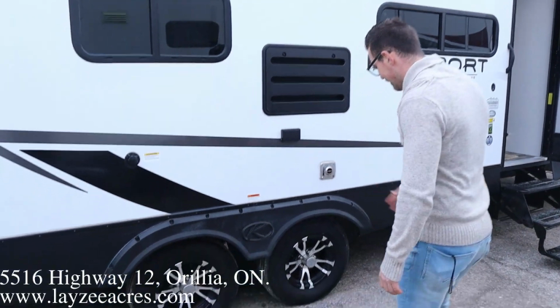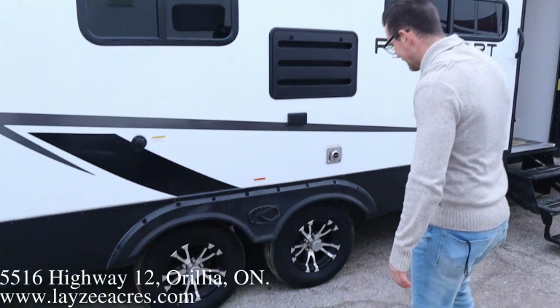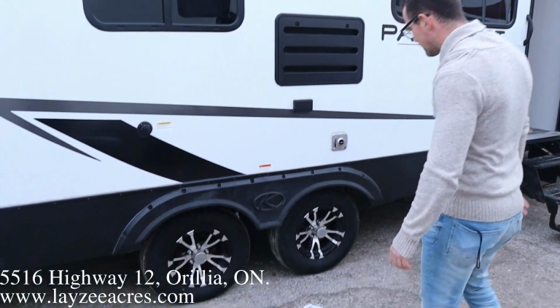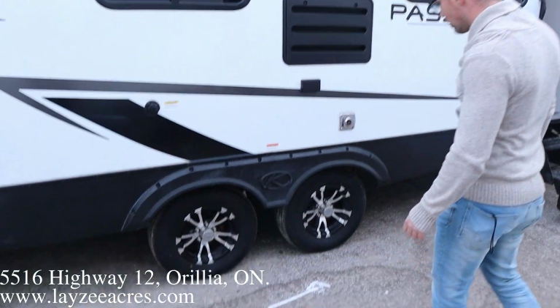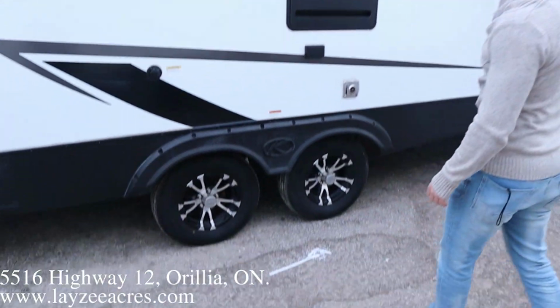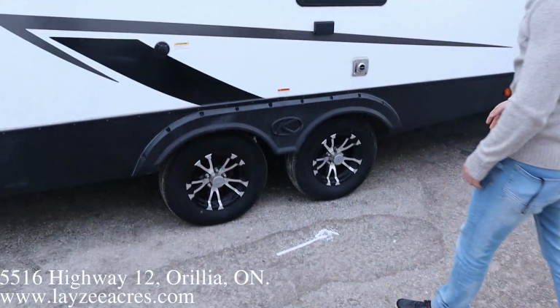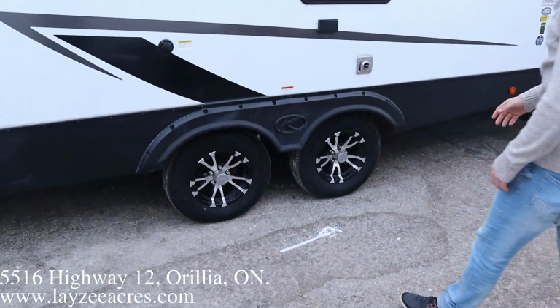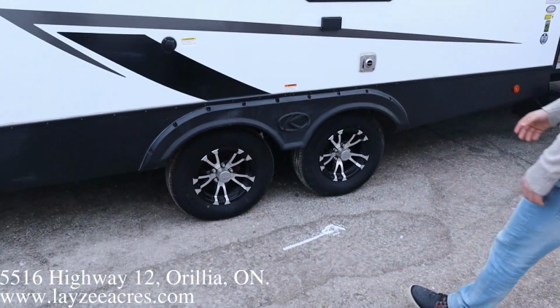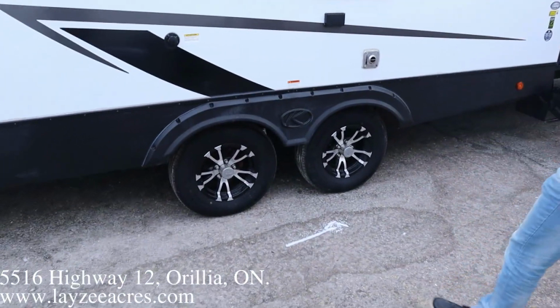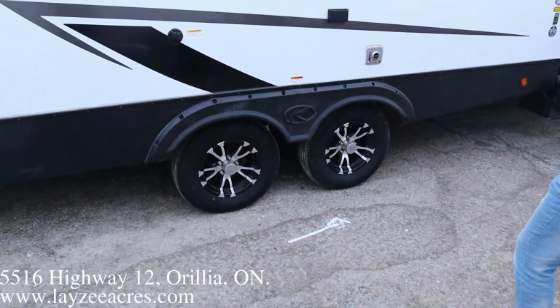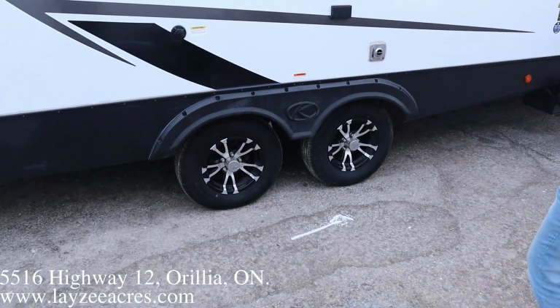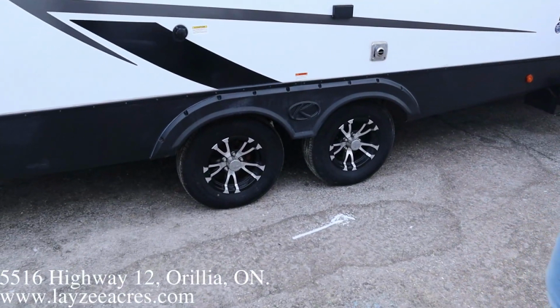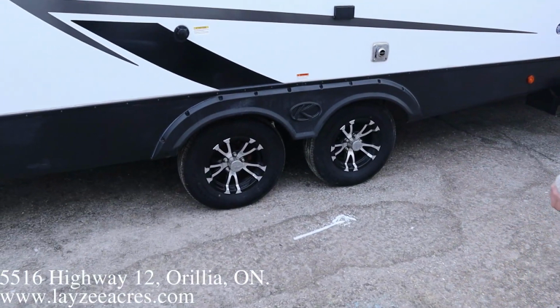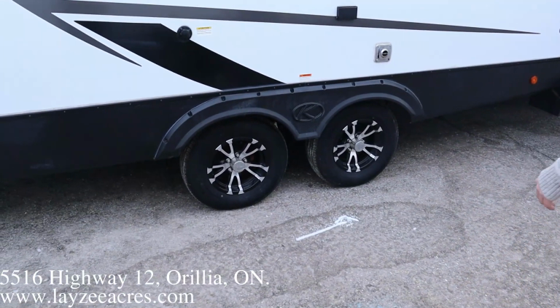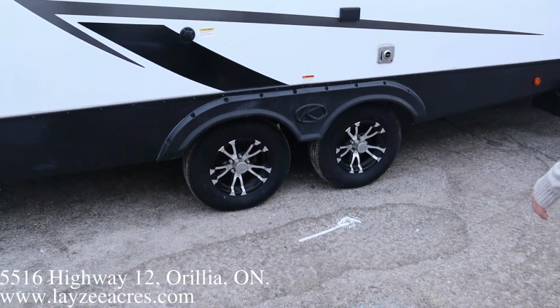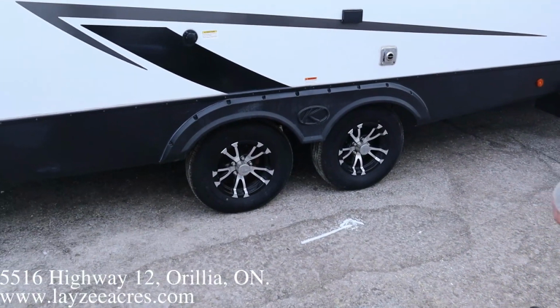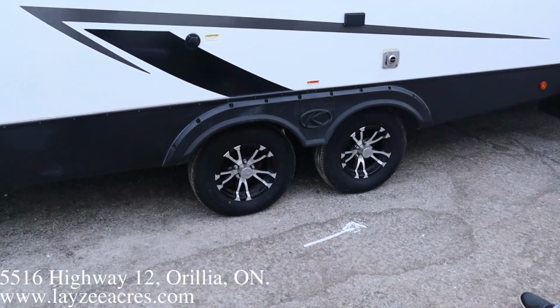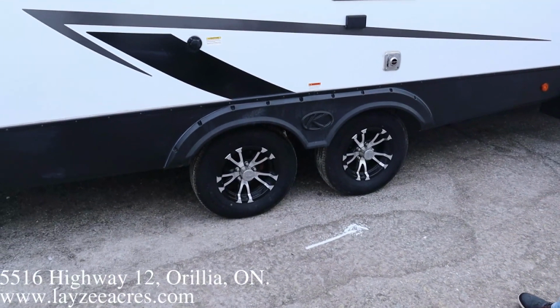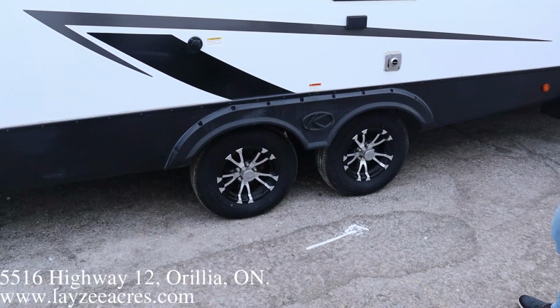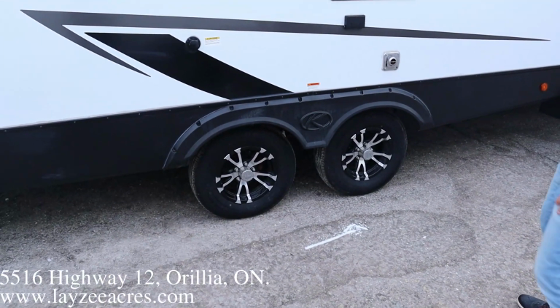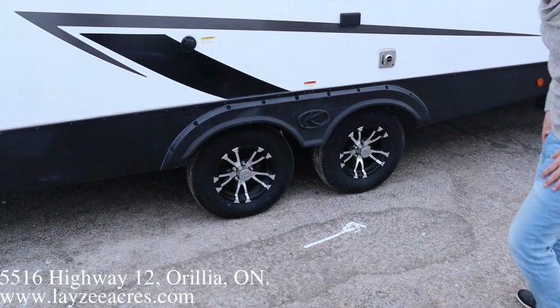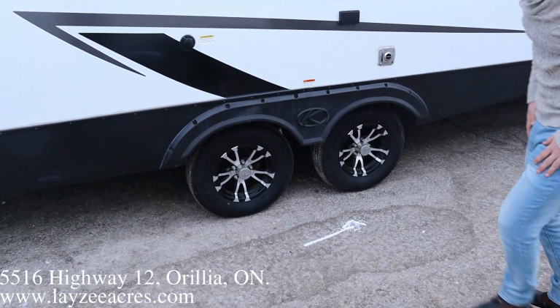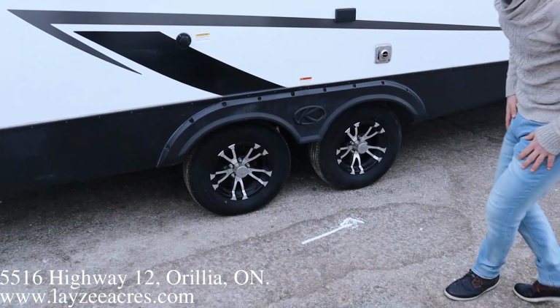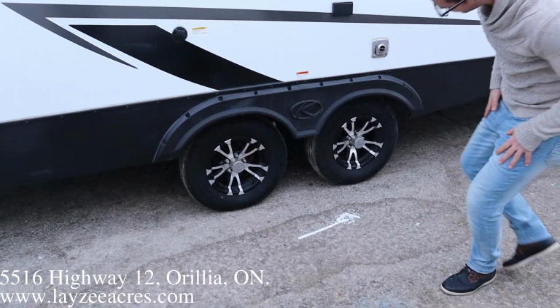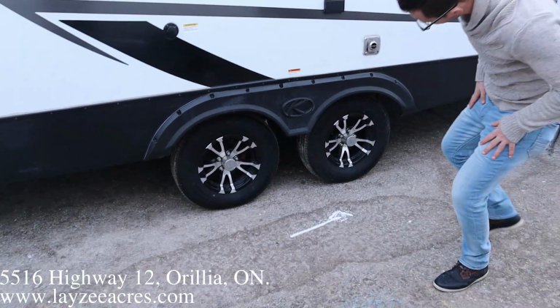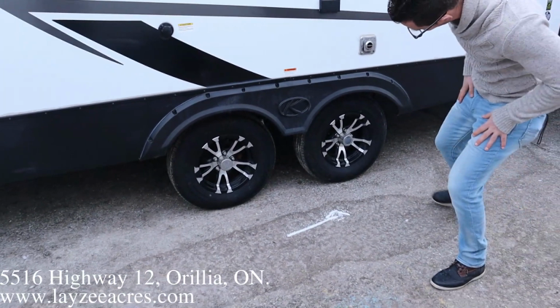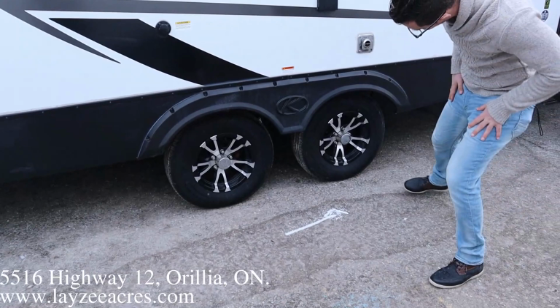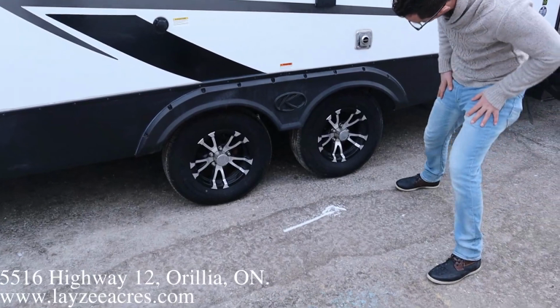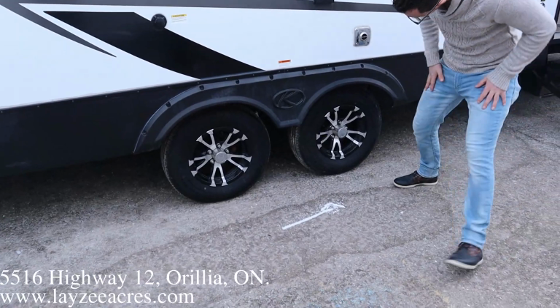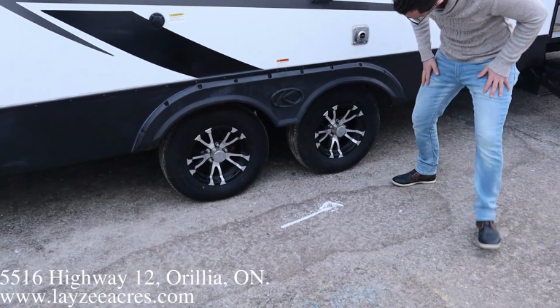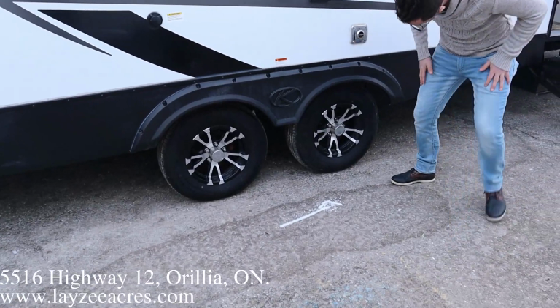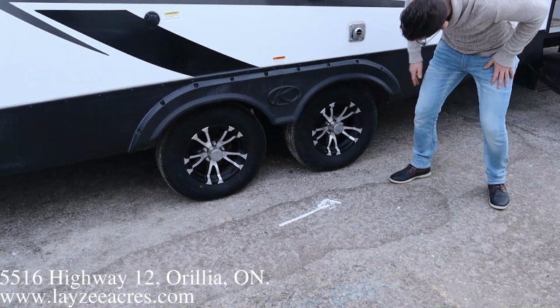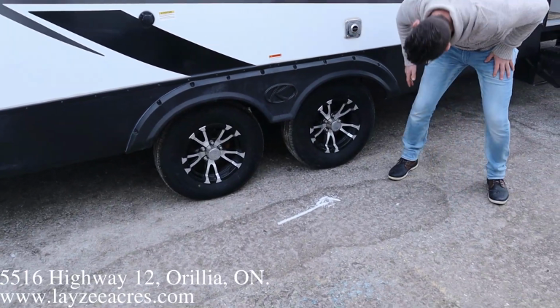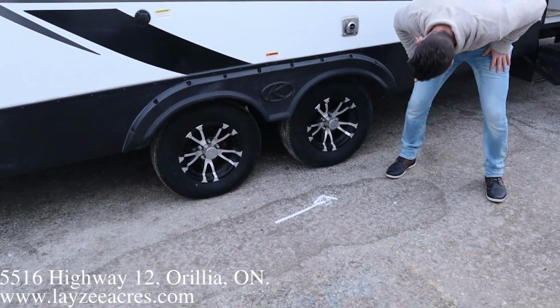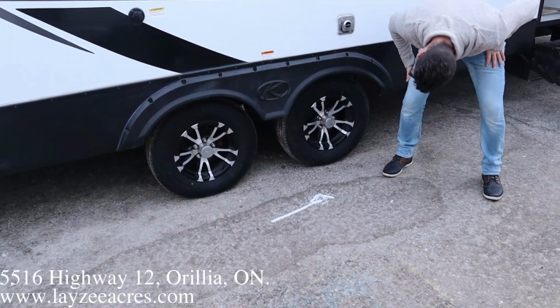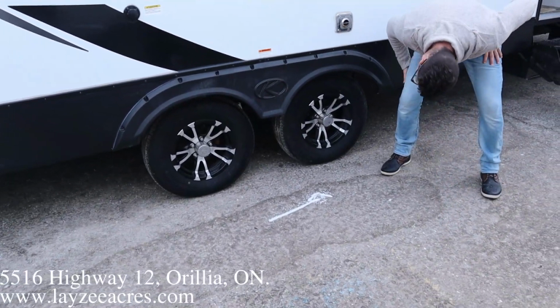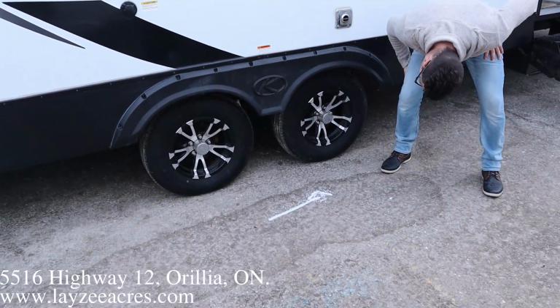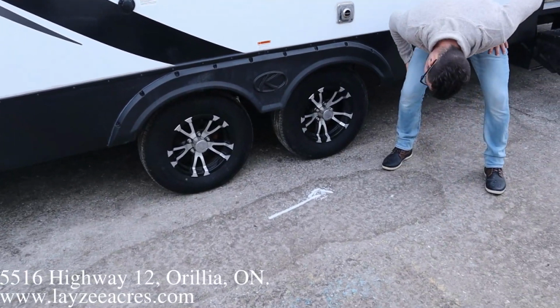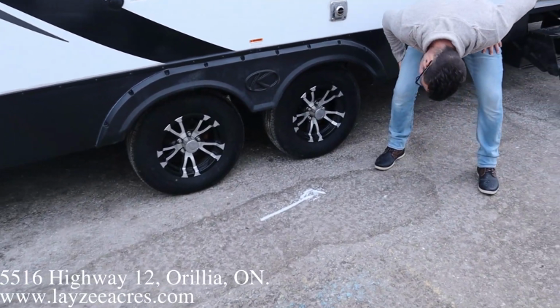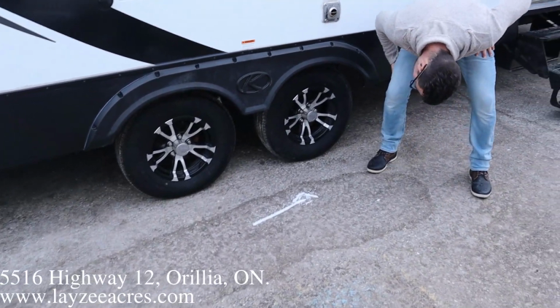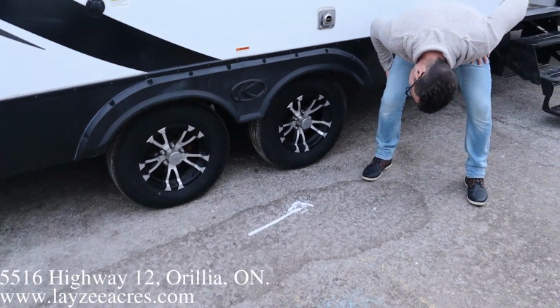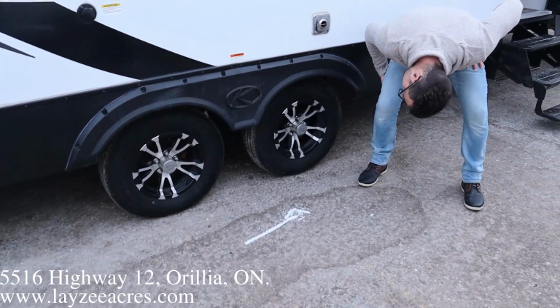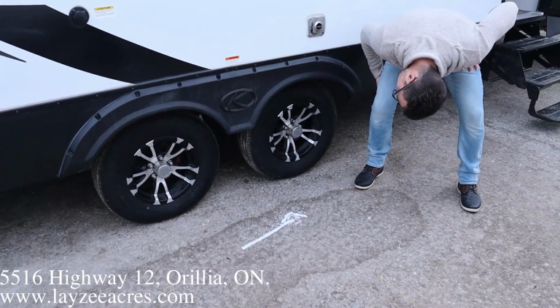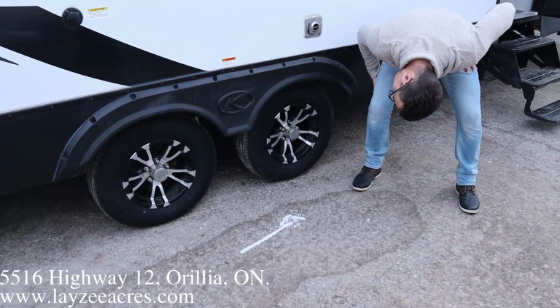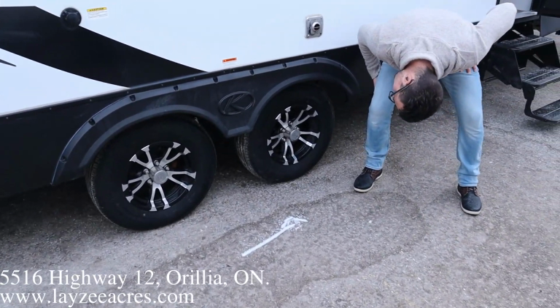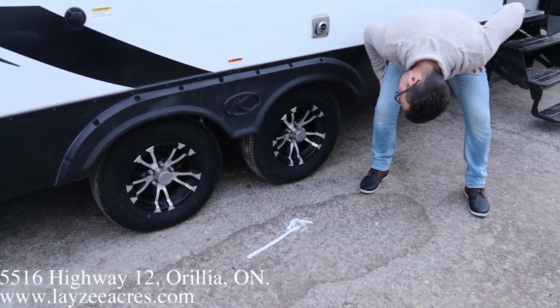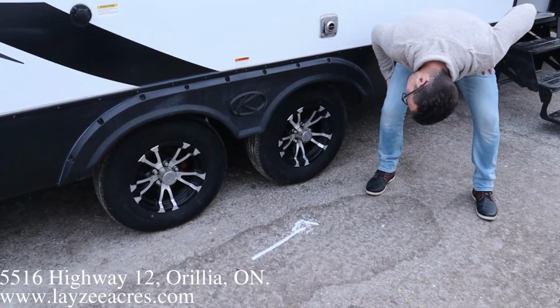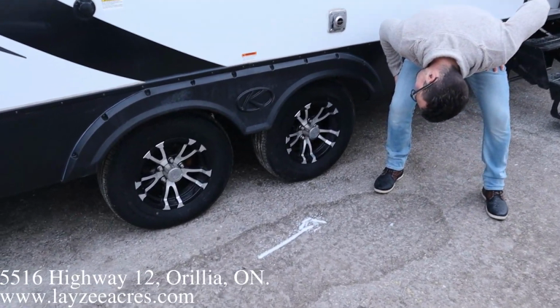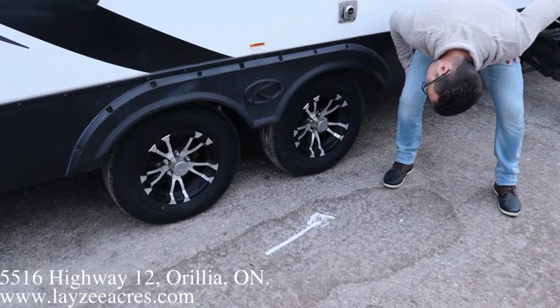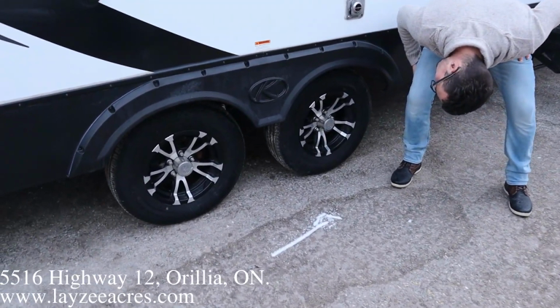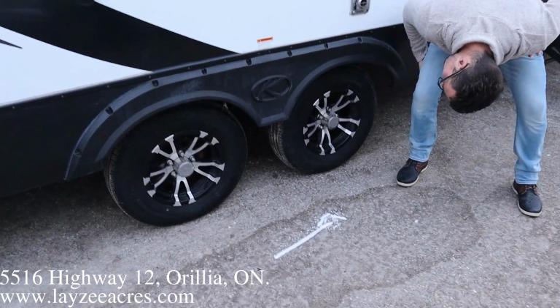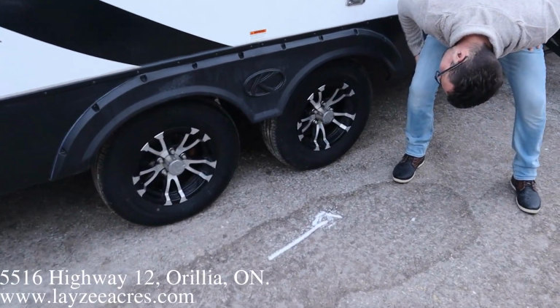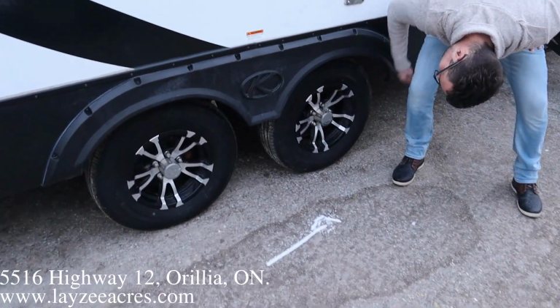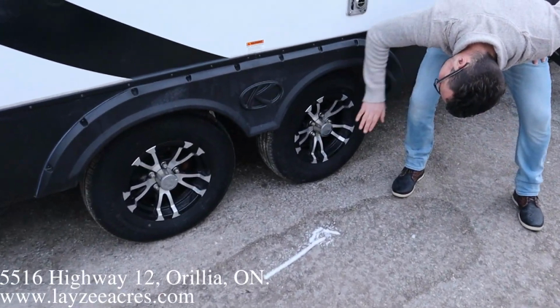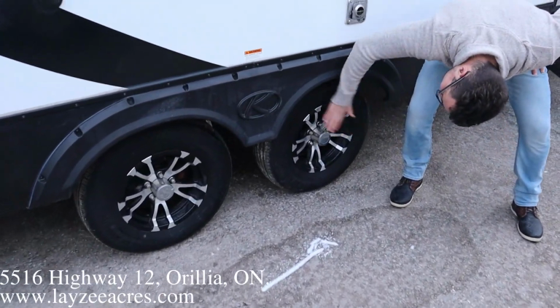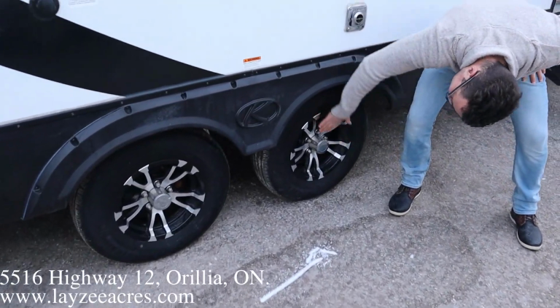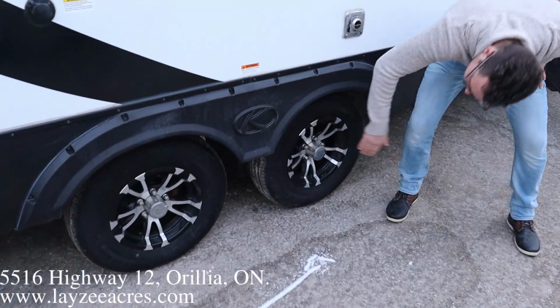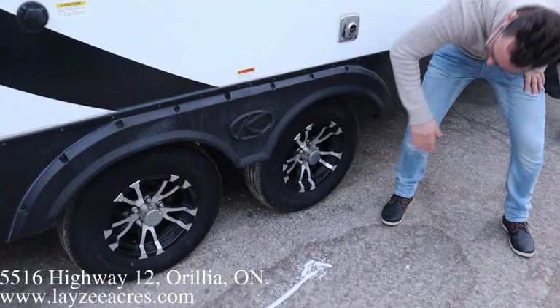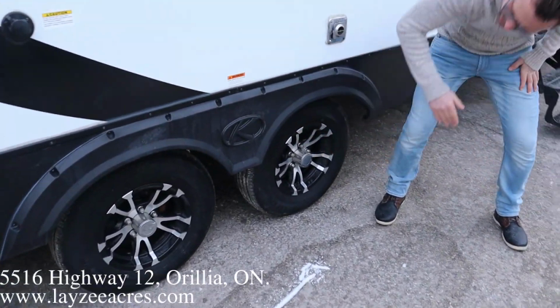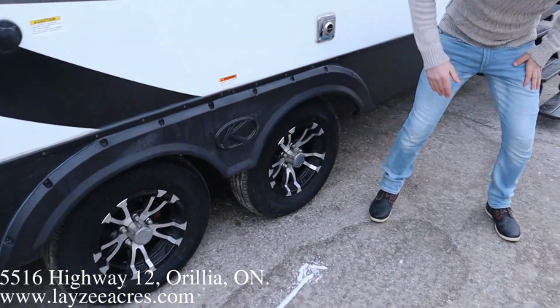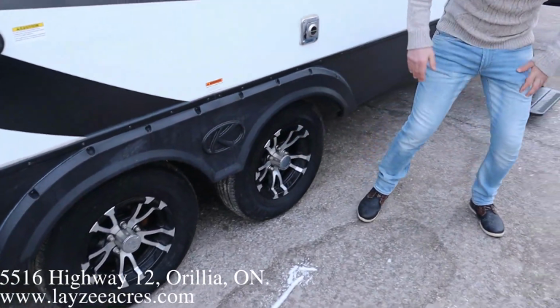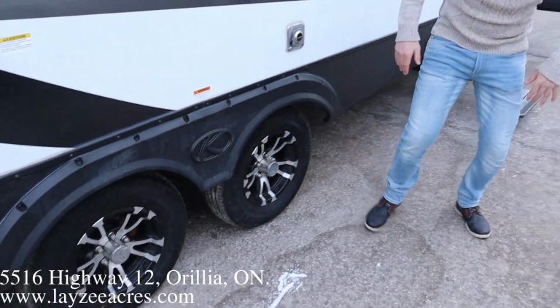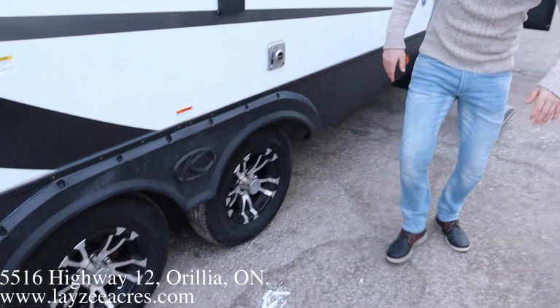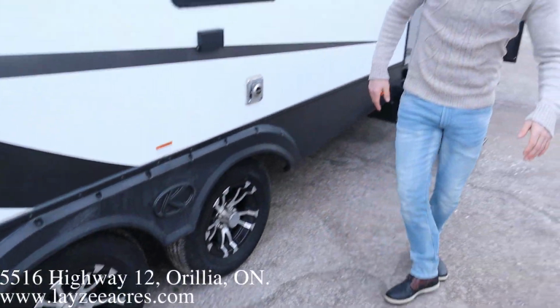Nice looking aluminum rims. Those are 14-inch radial tires.